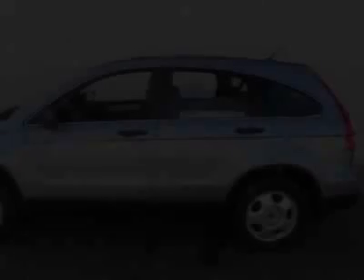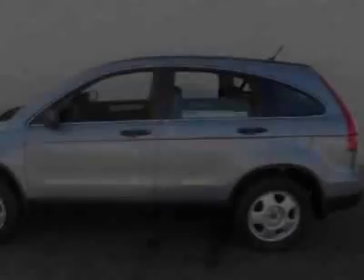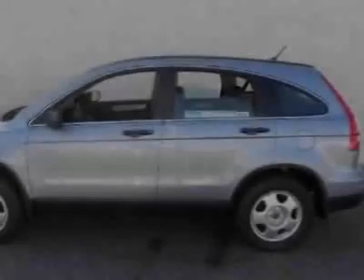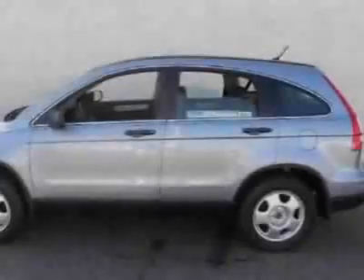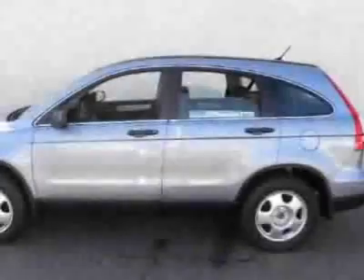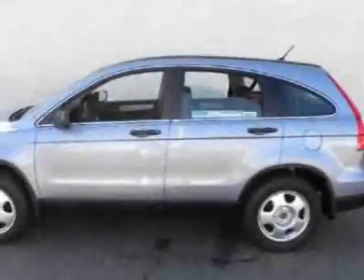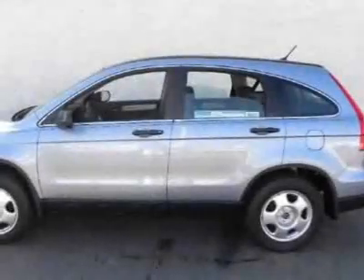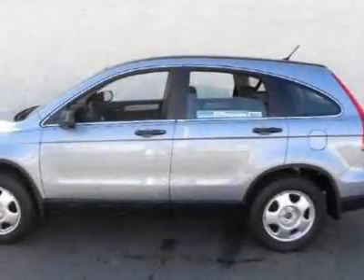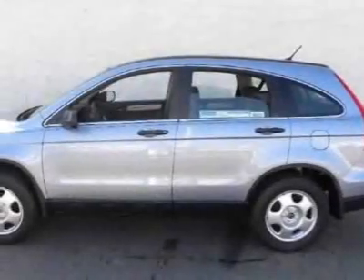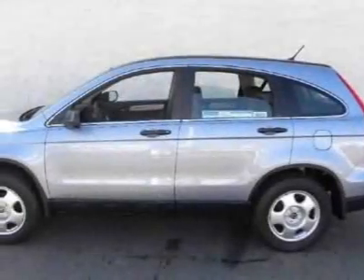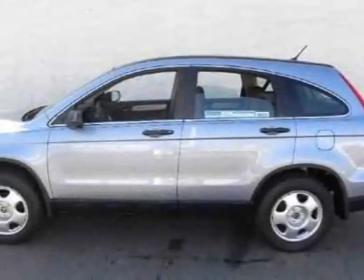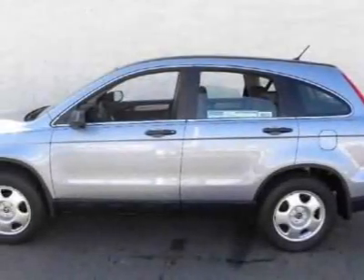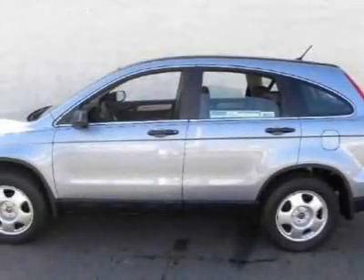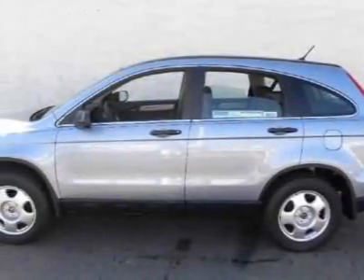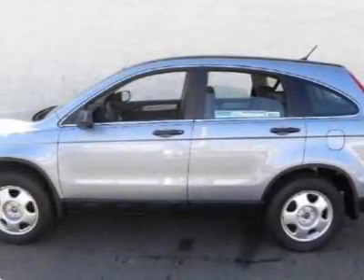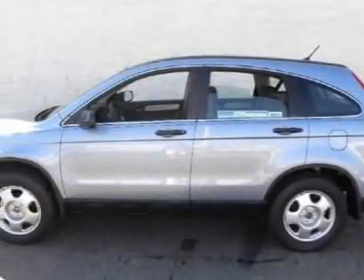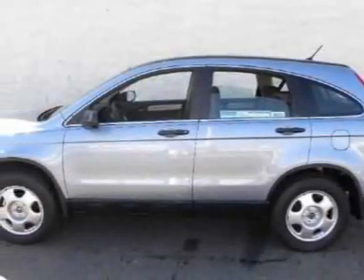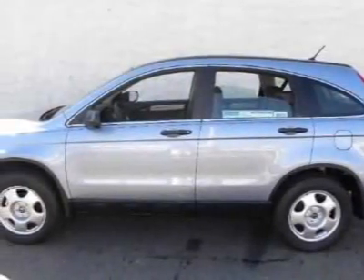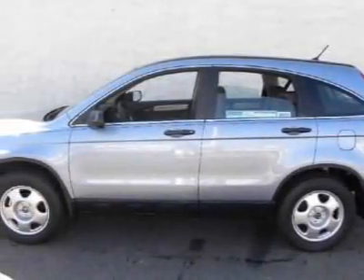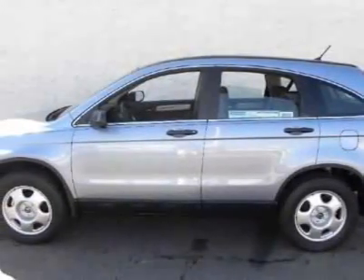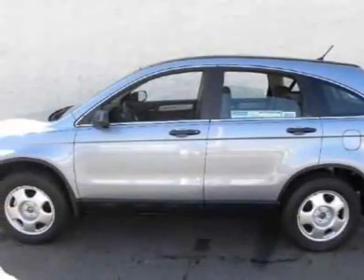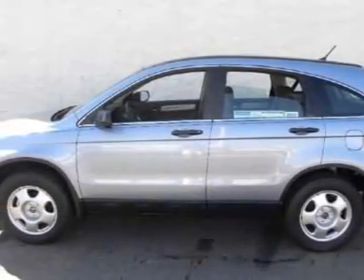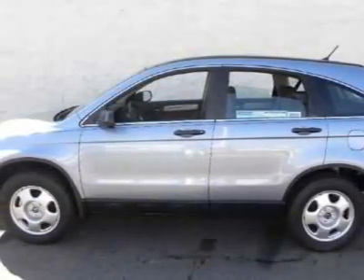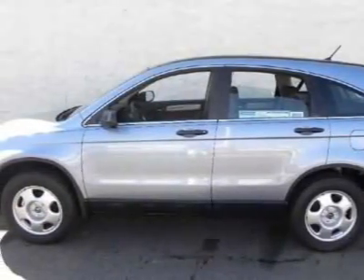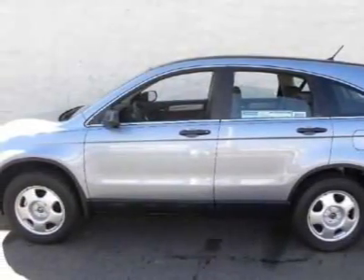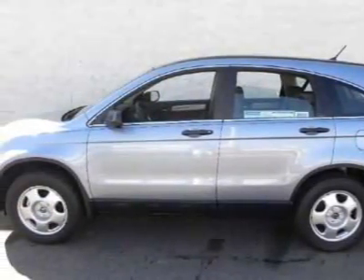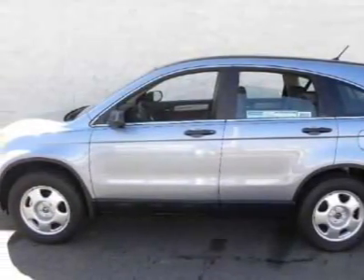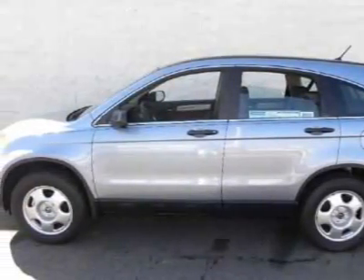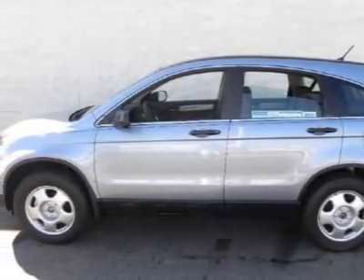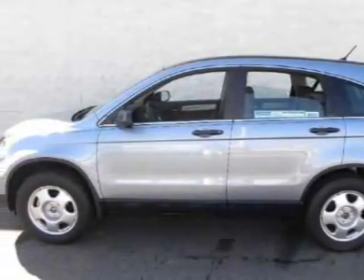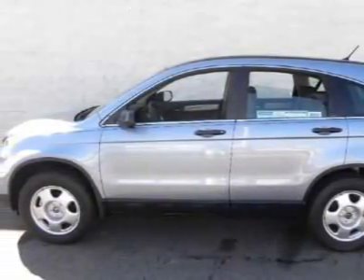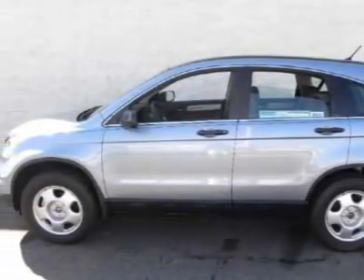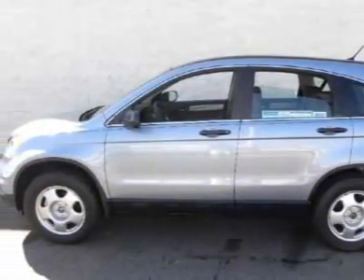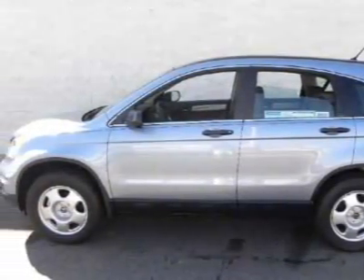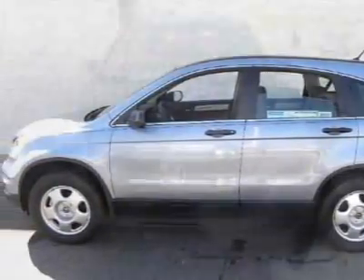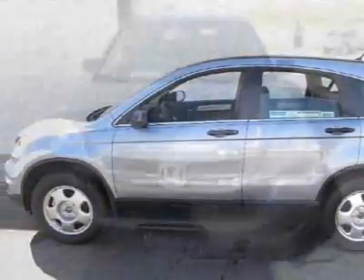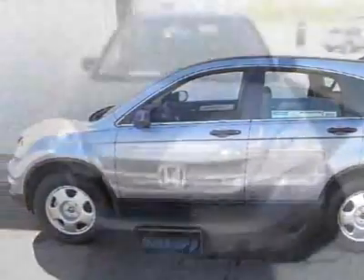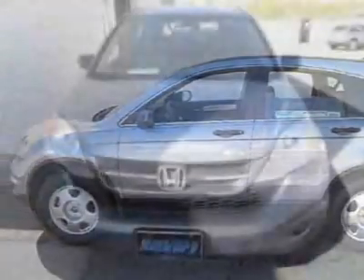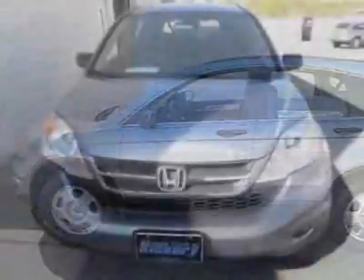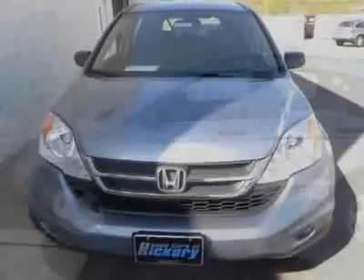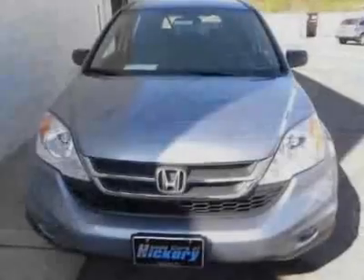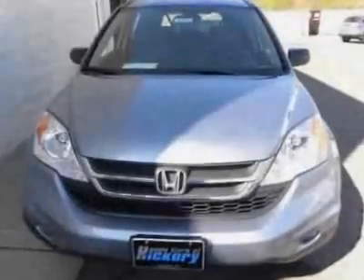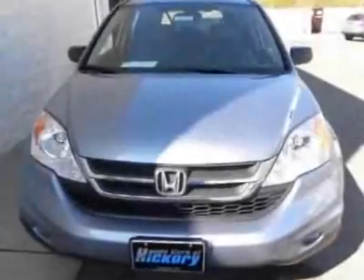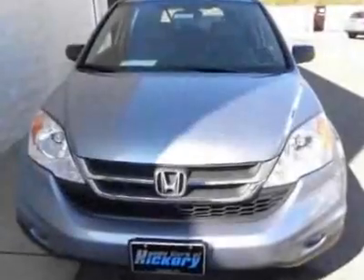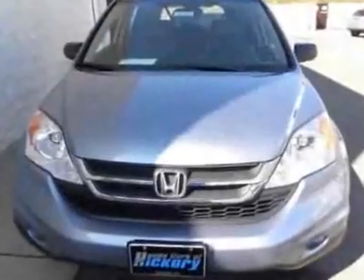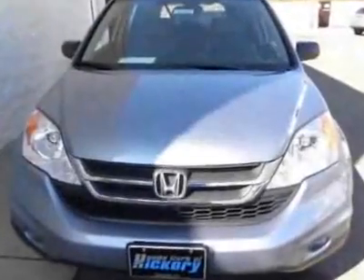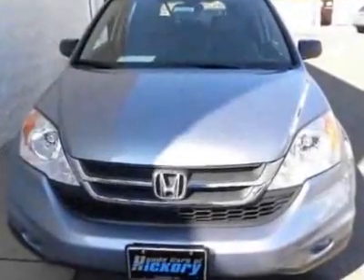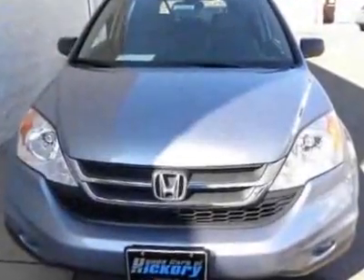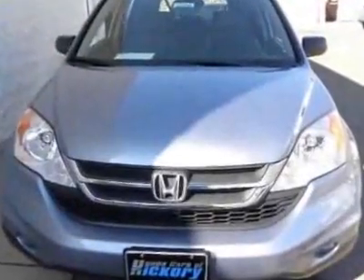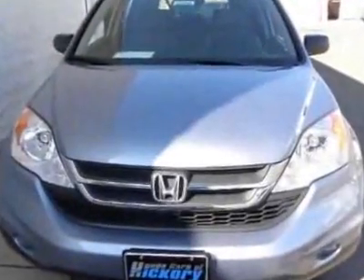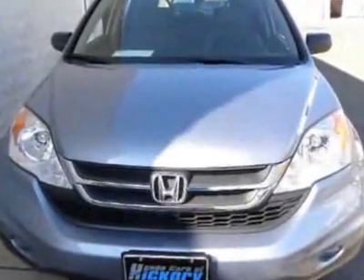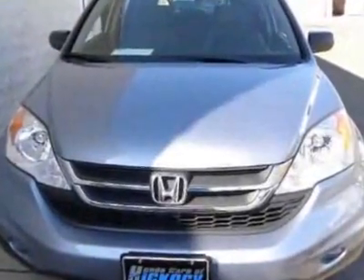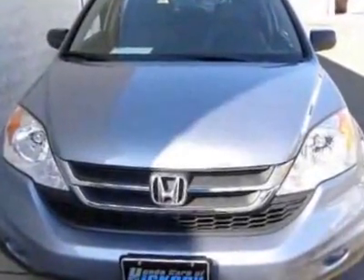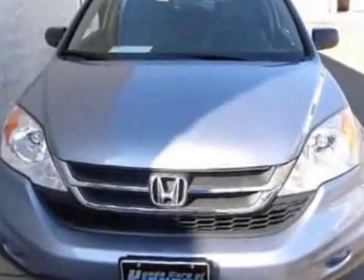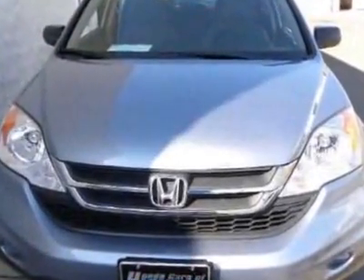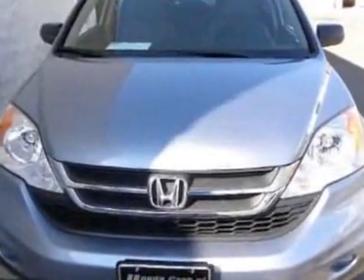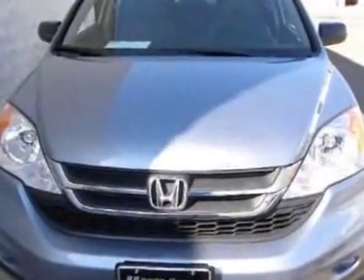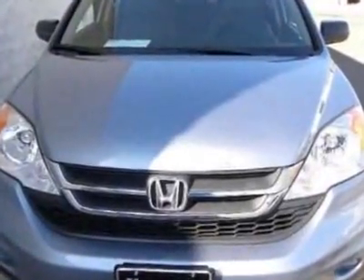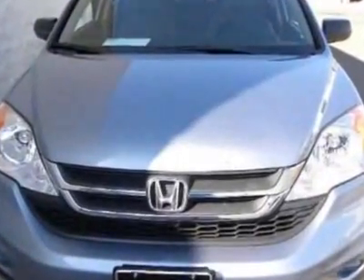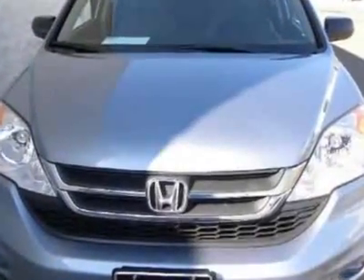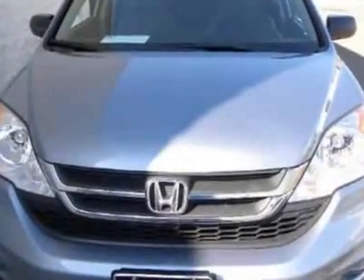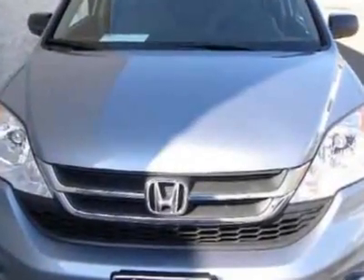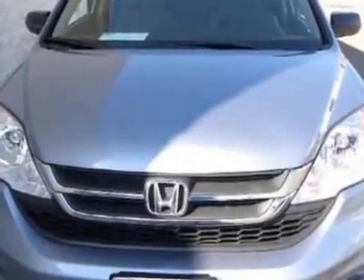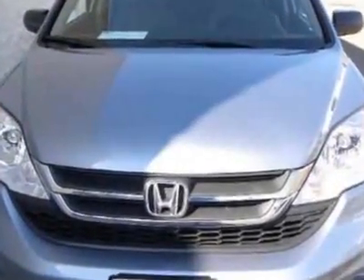Come take a look at this new 2011 Honda CR-V. For your protection, this vehicle has a full factory warranty.